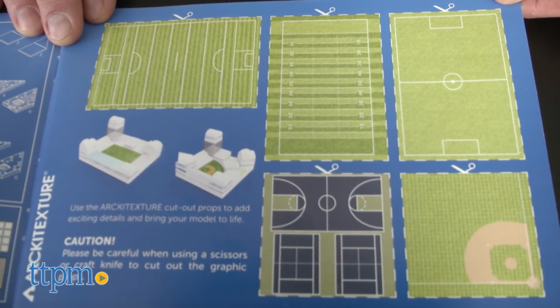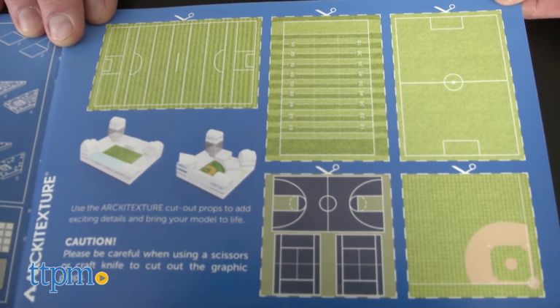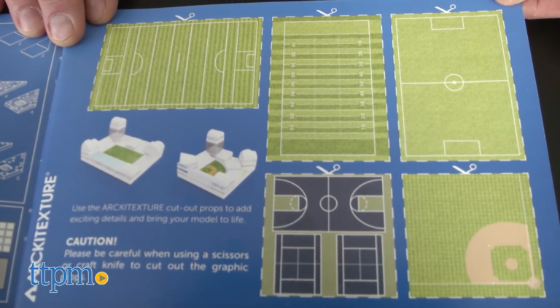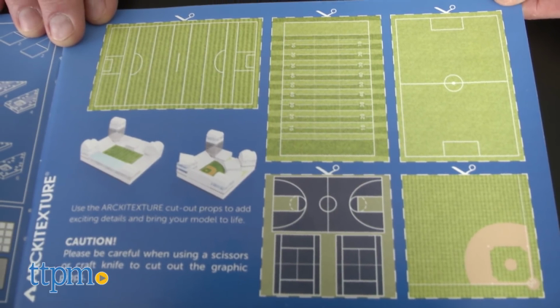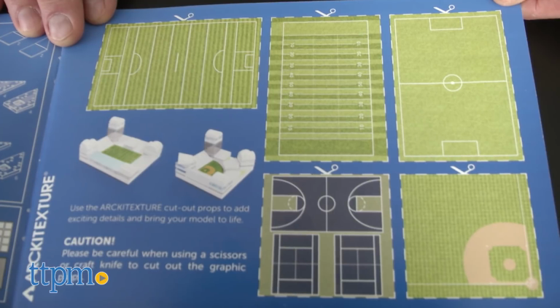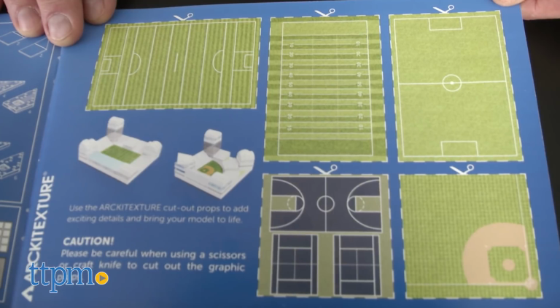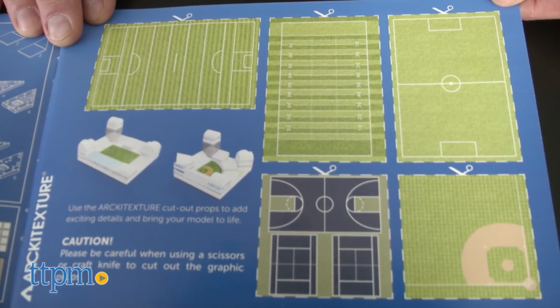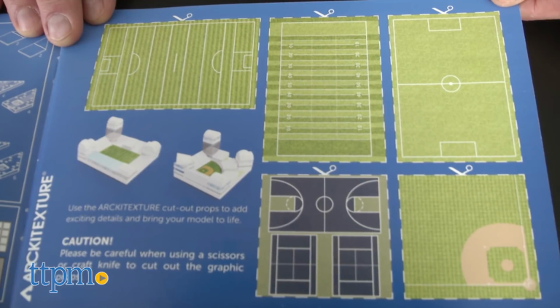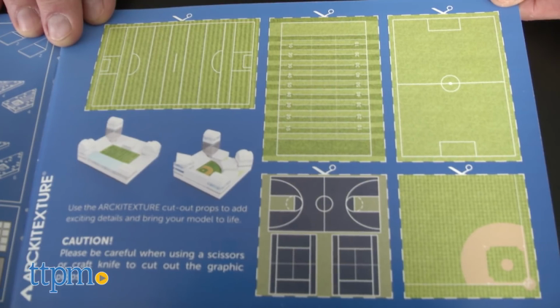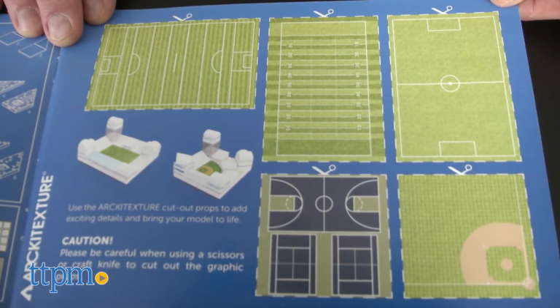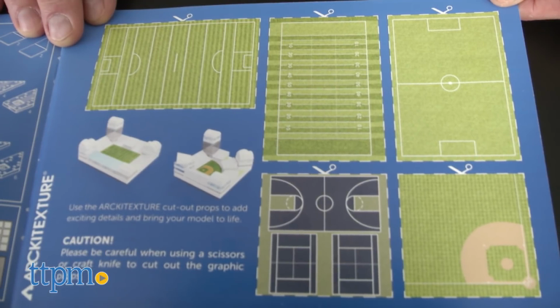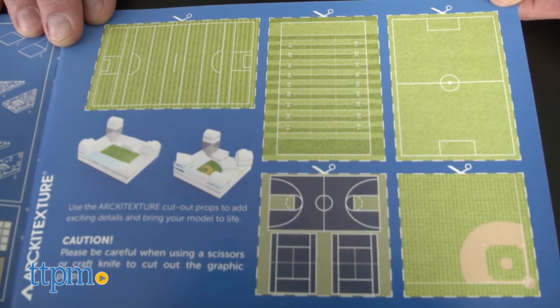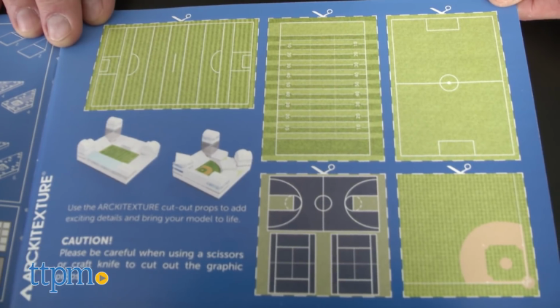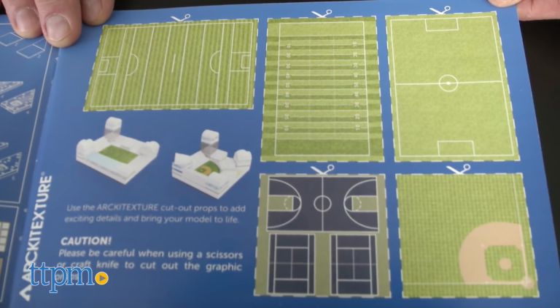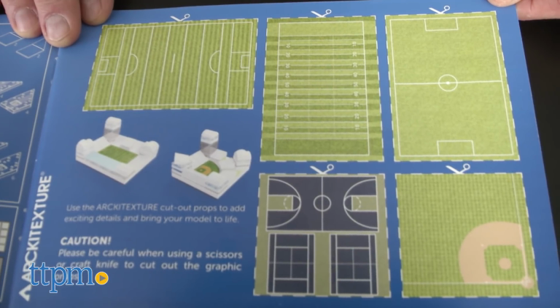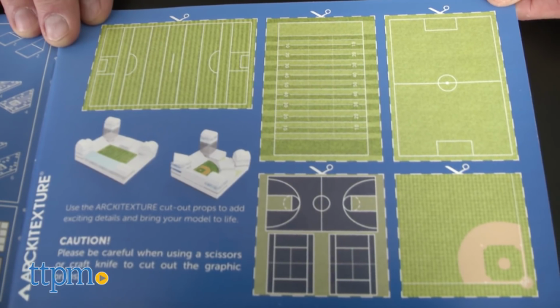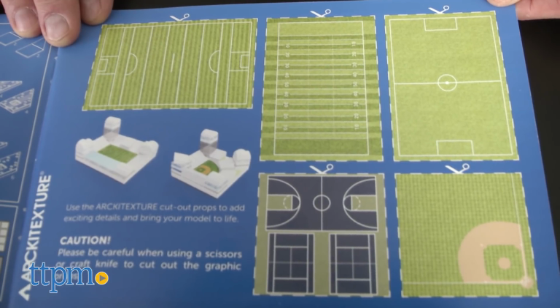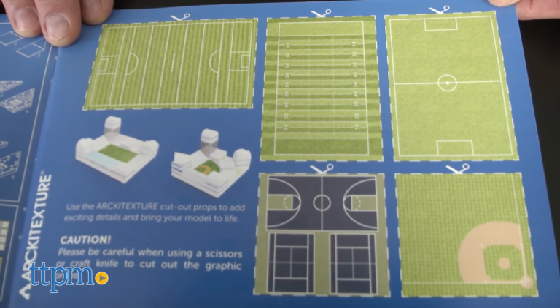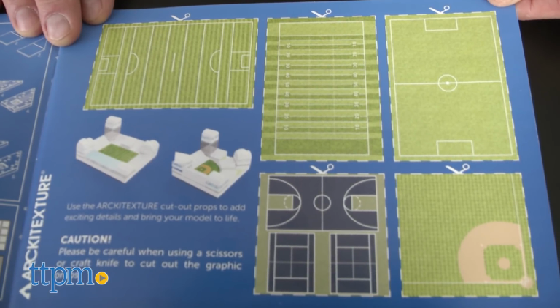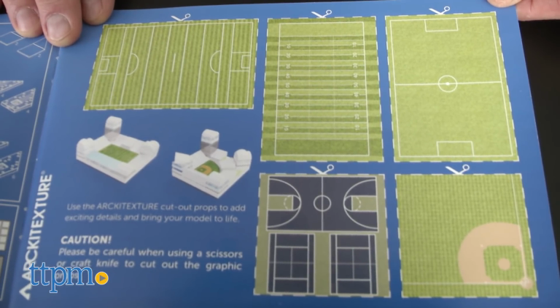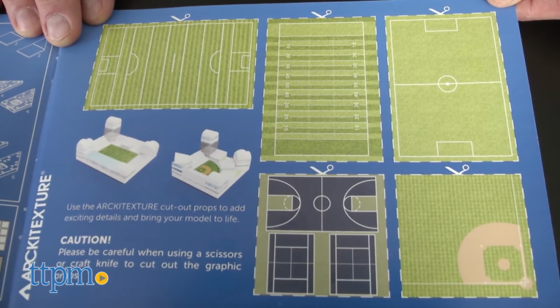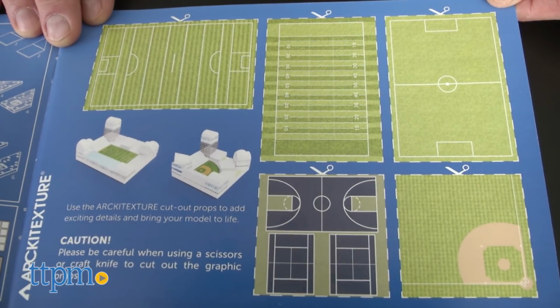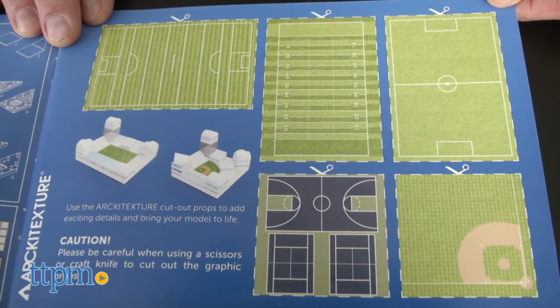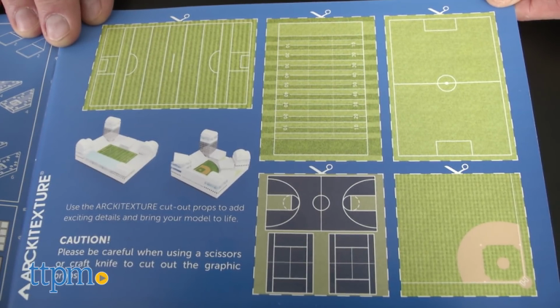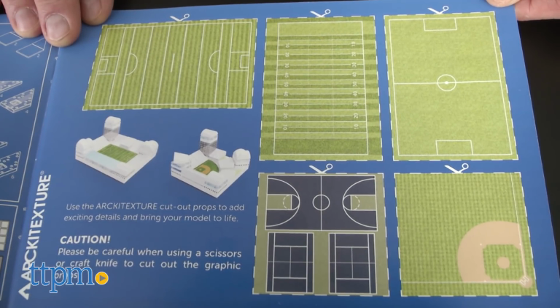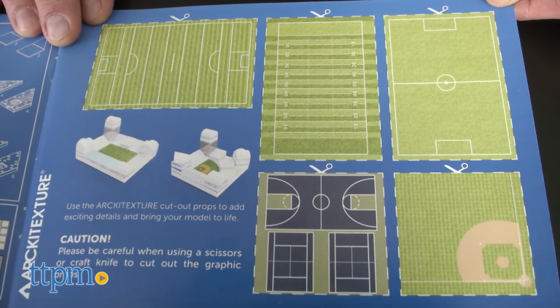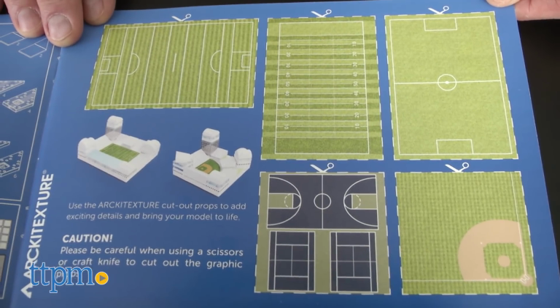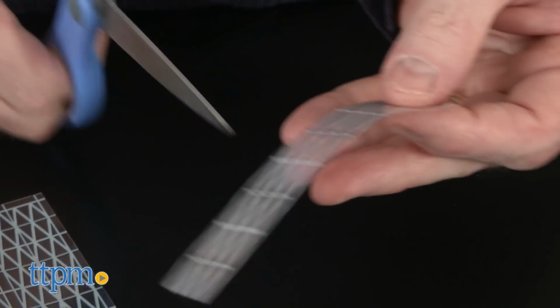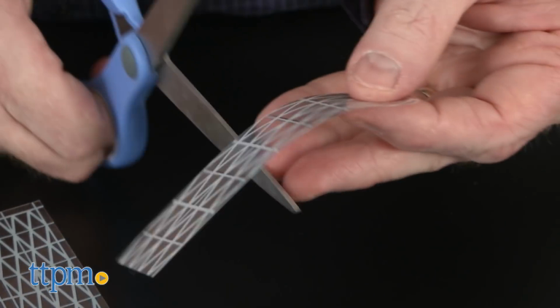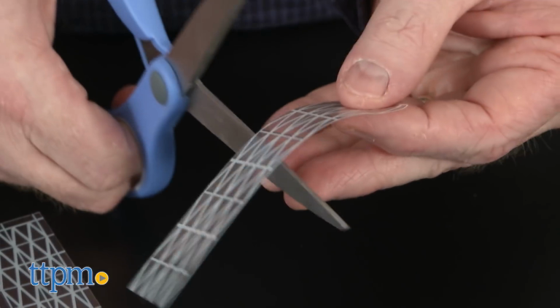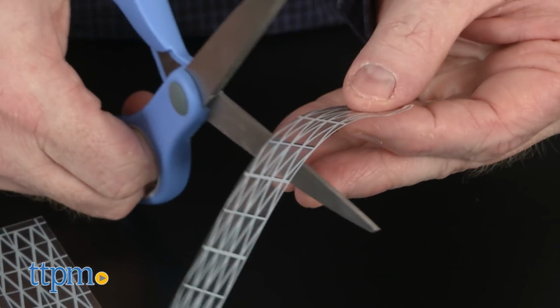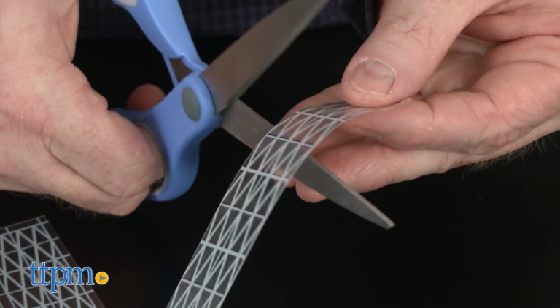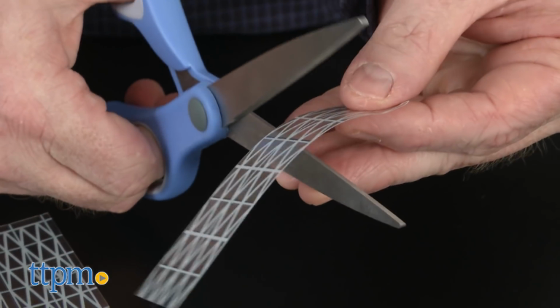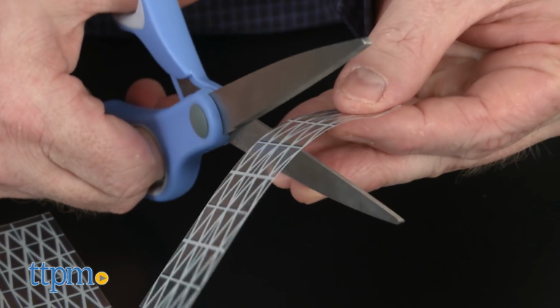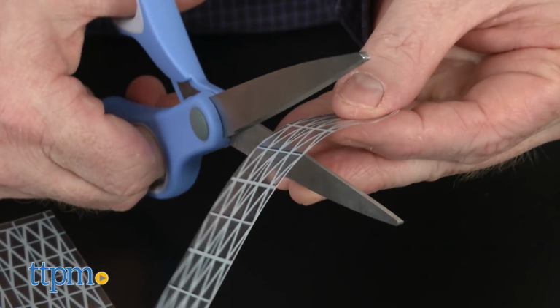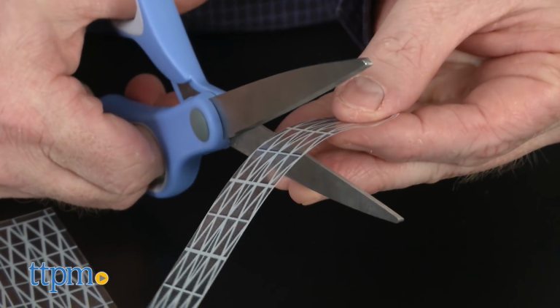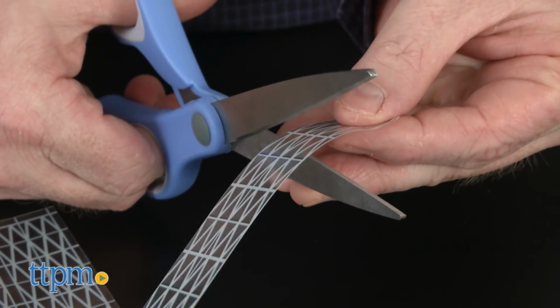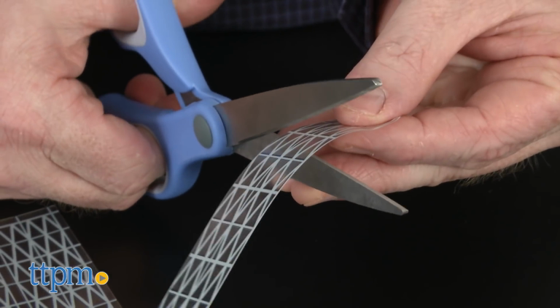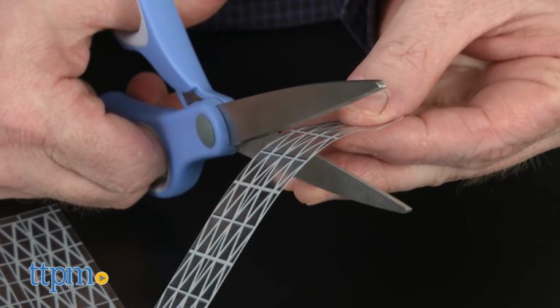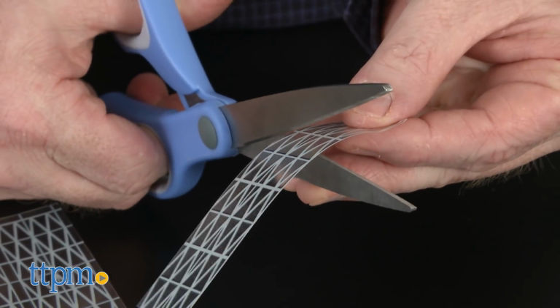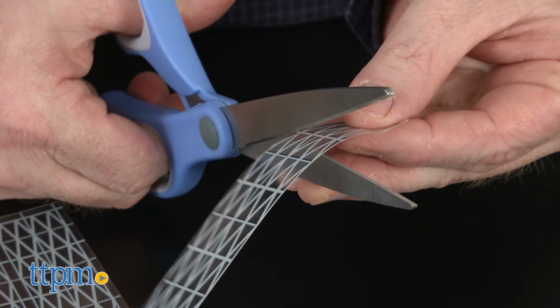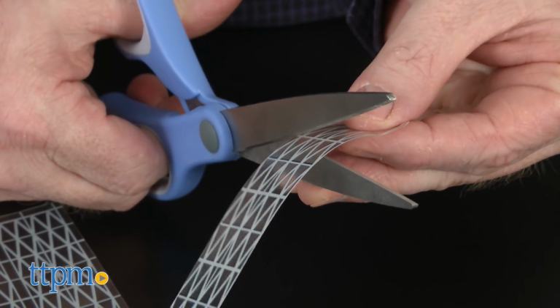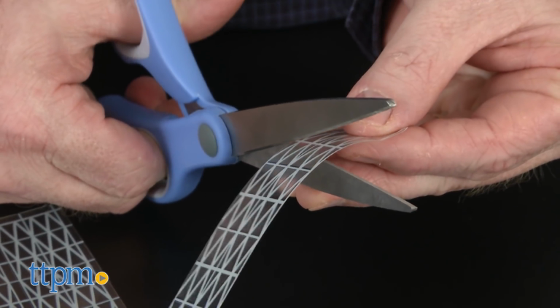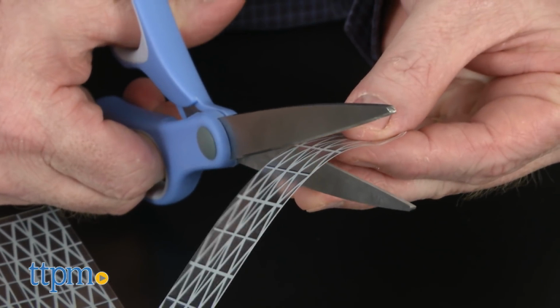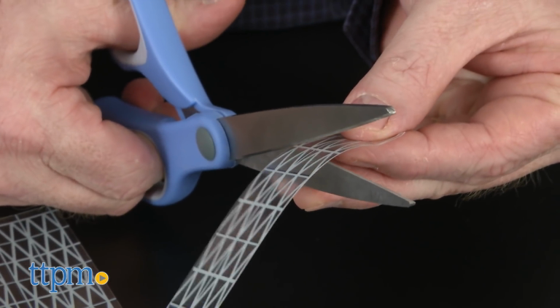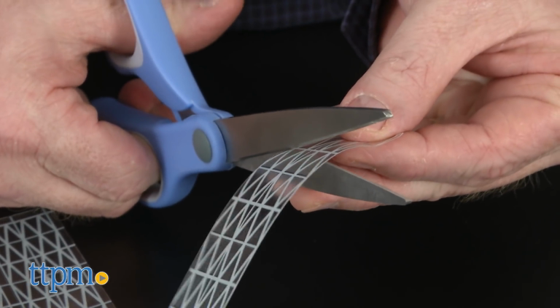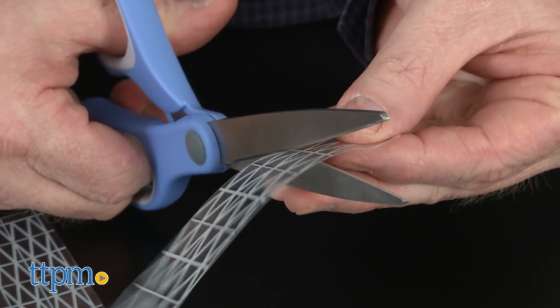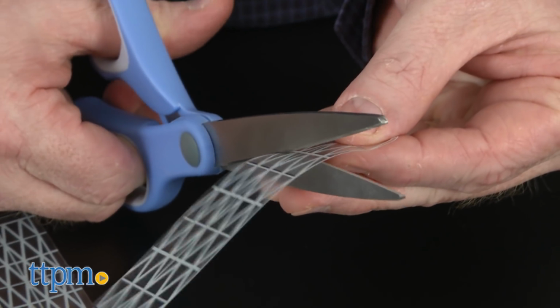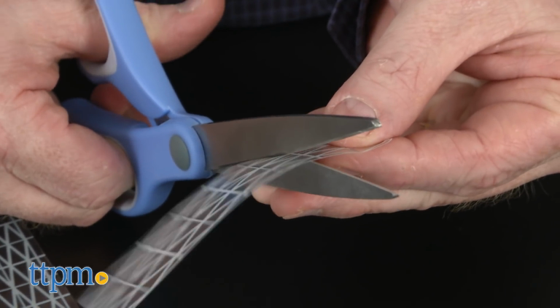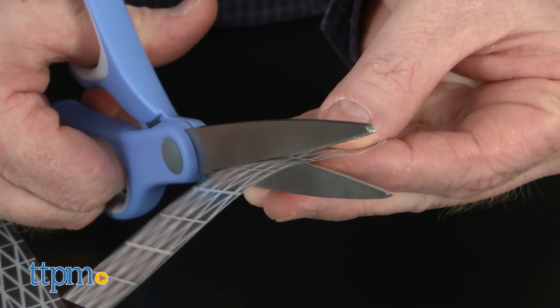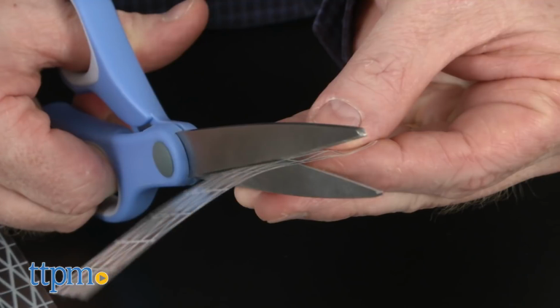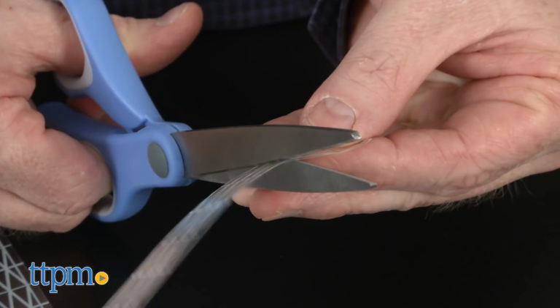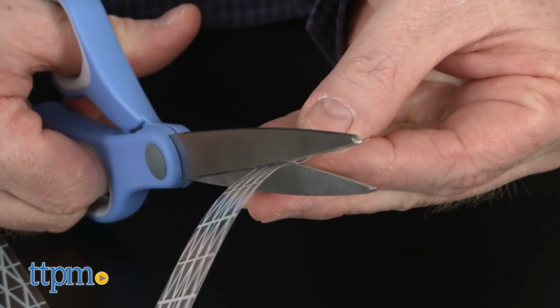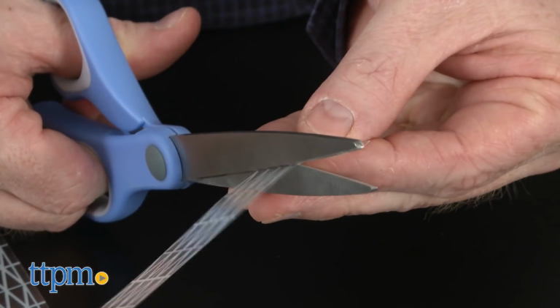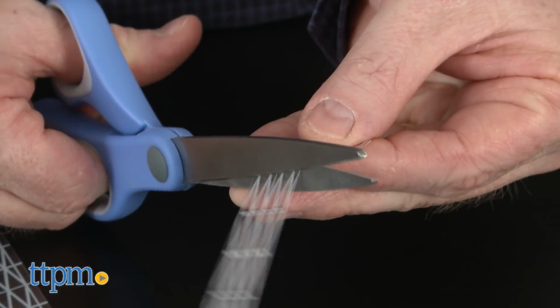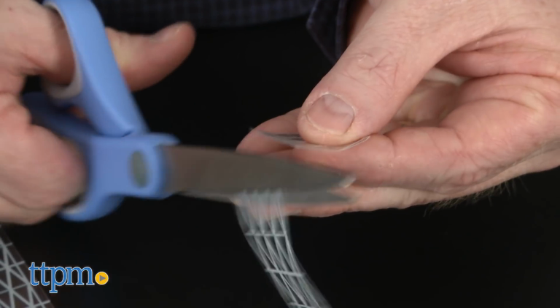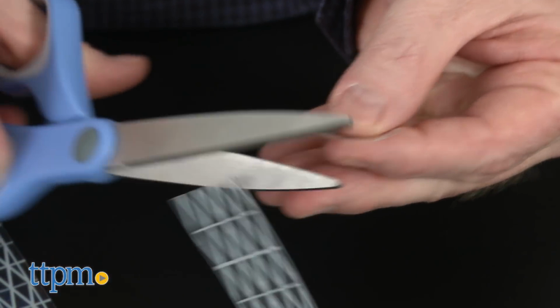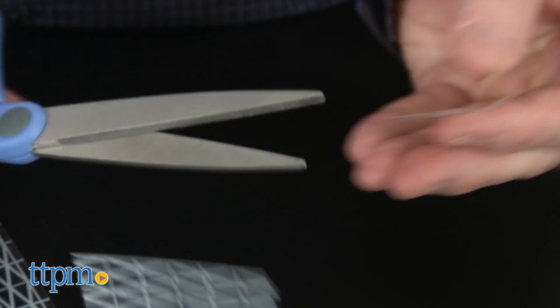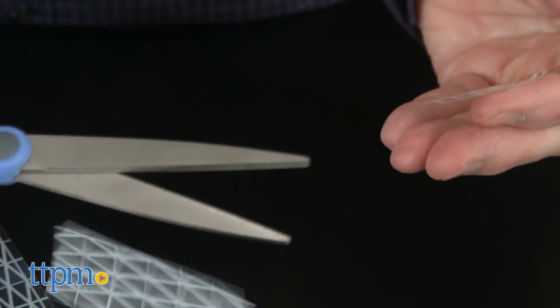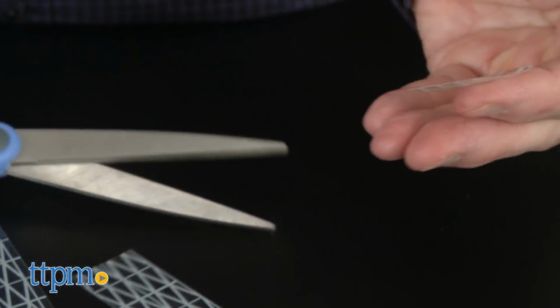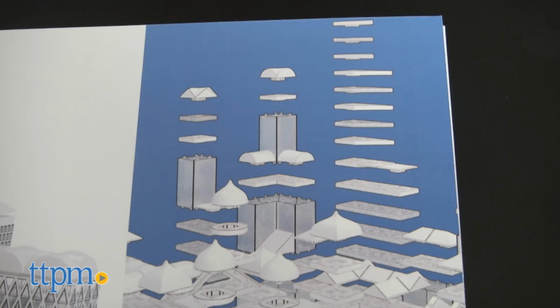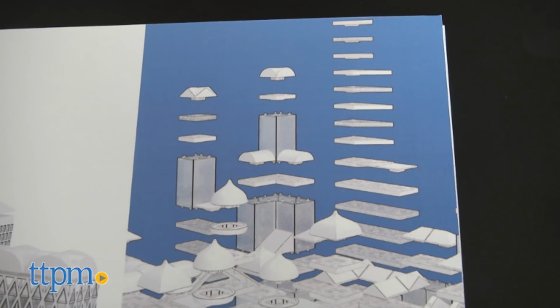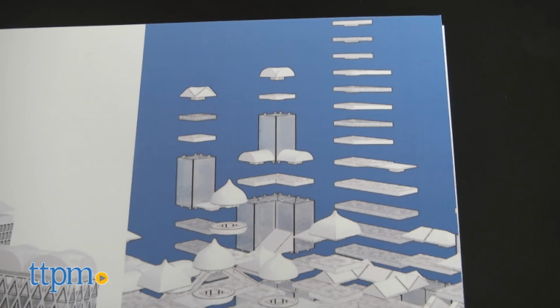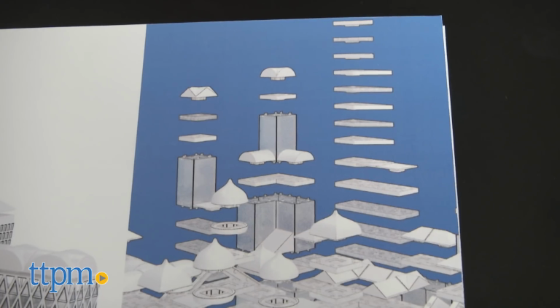These graphics, however, are not cut to size, so it's up to the builder to supply scissors to do so. You can build what you want or build what's in the book.